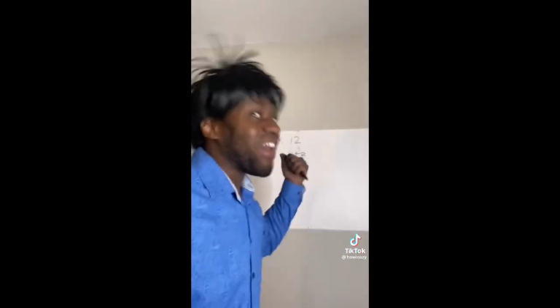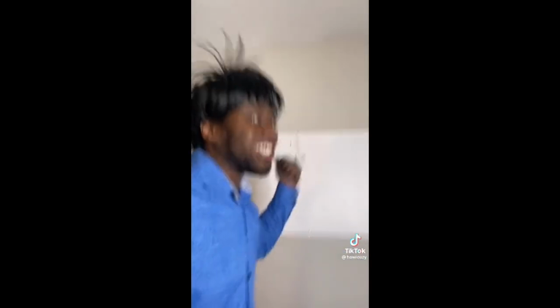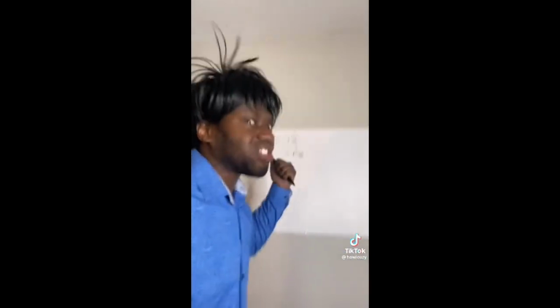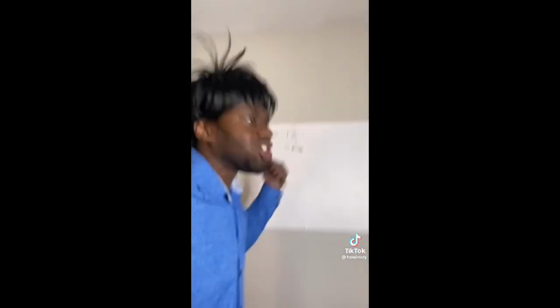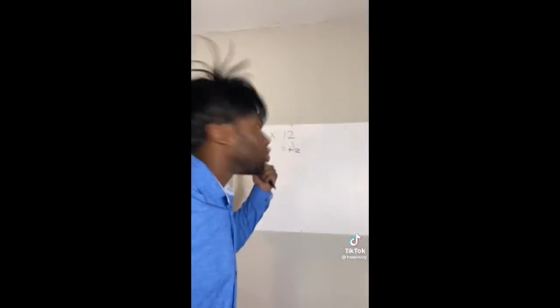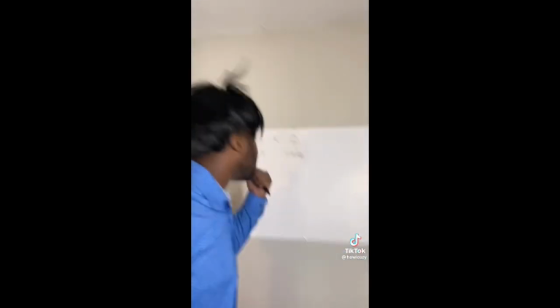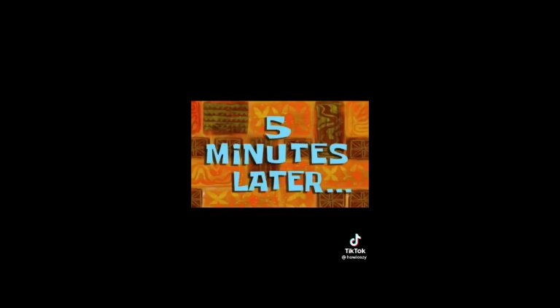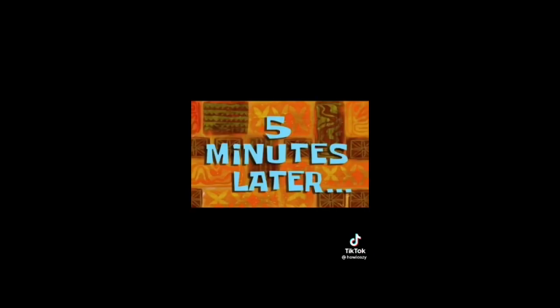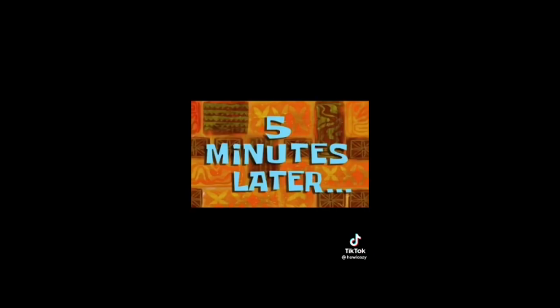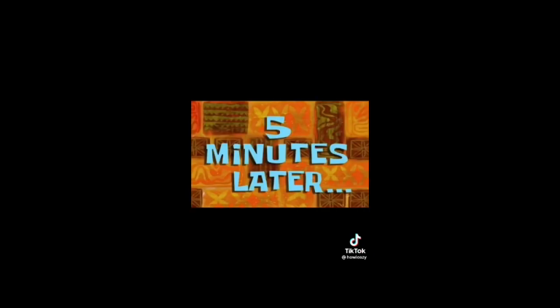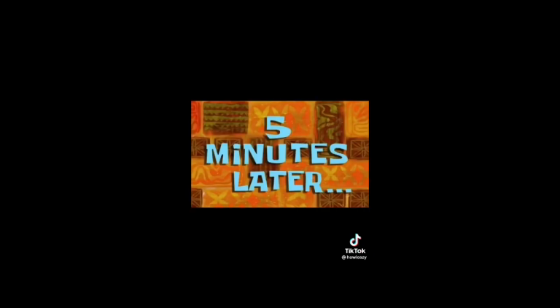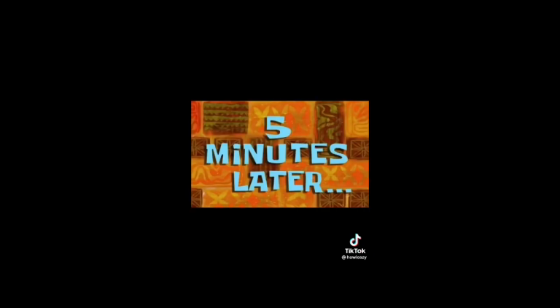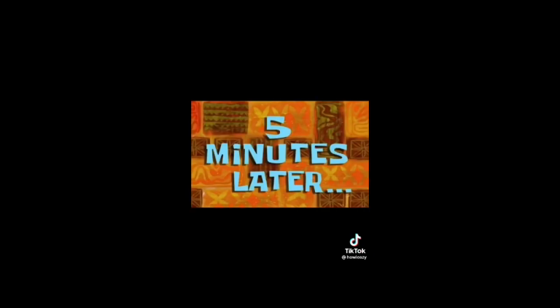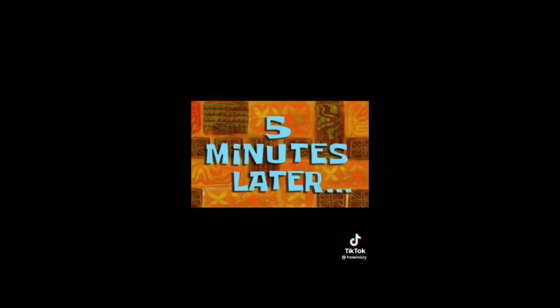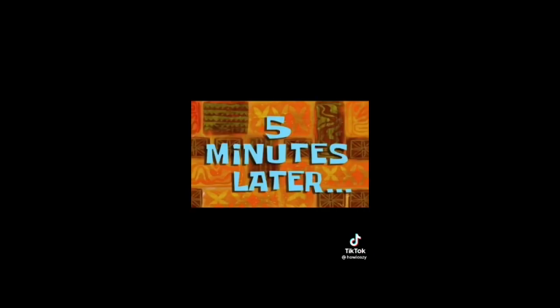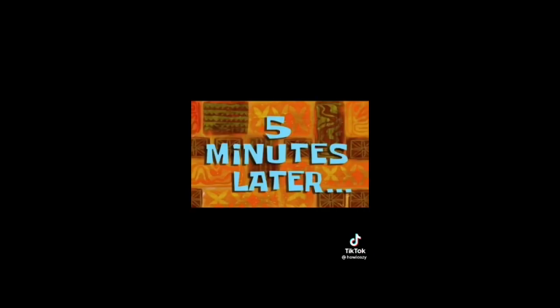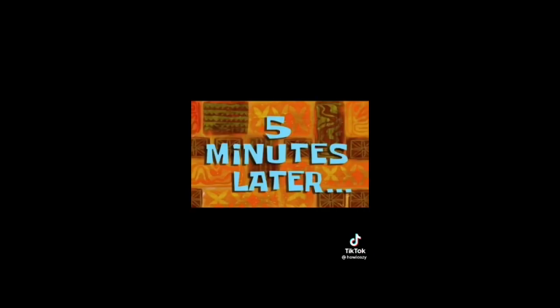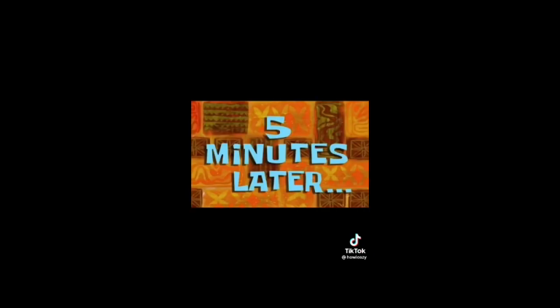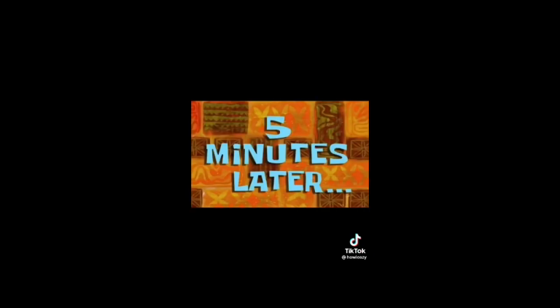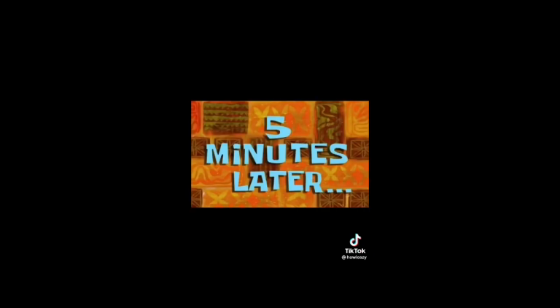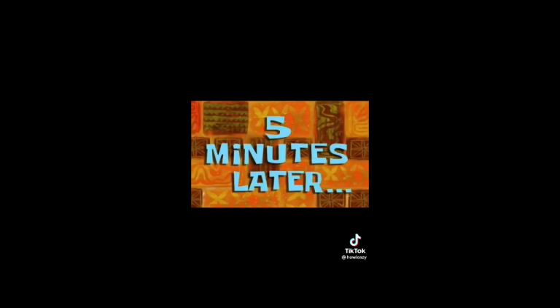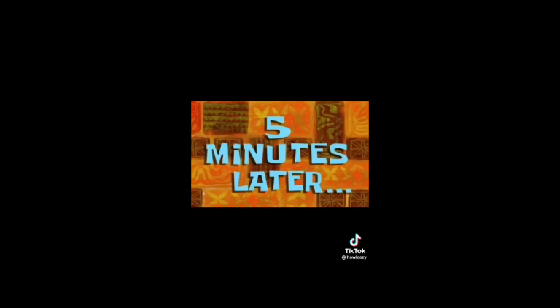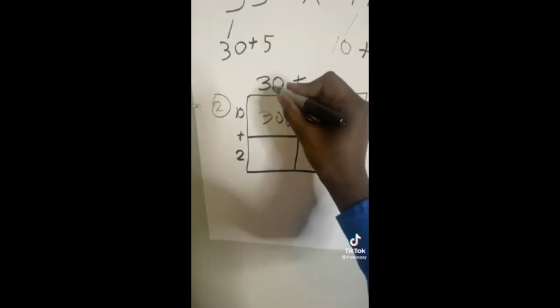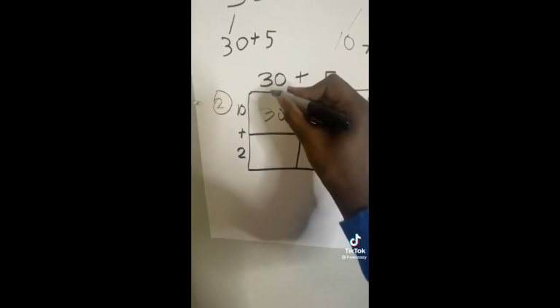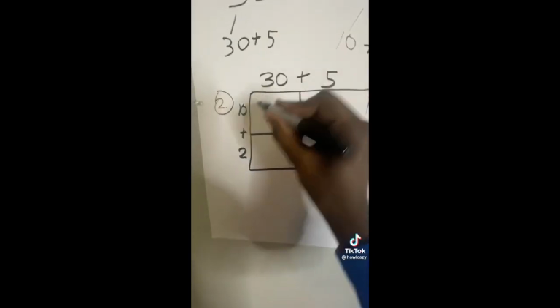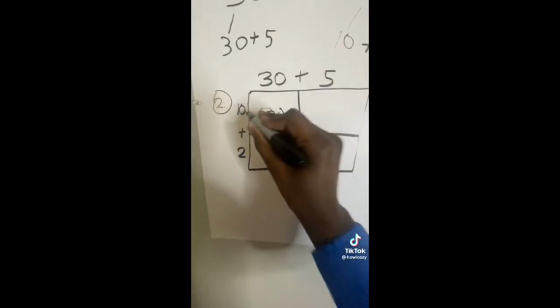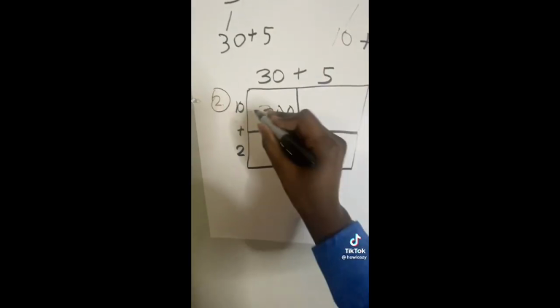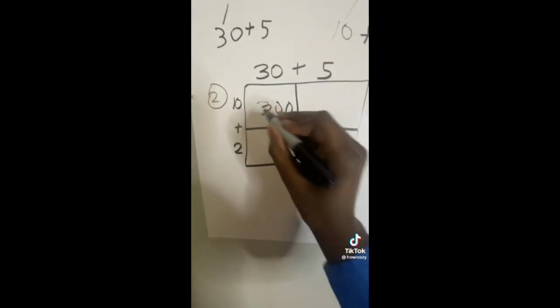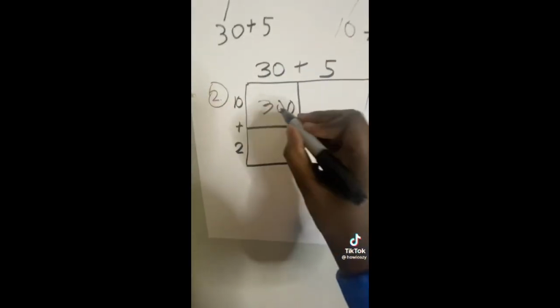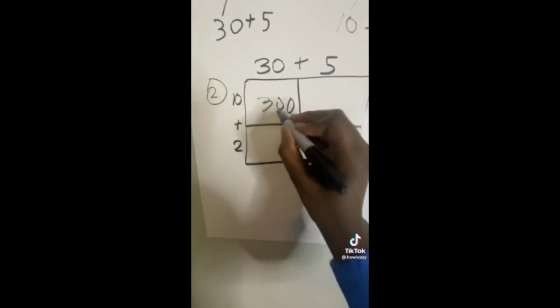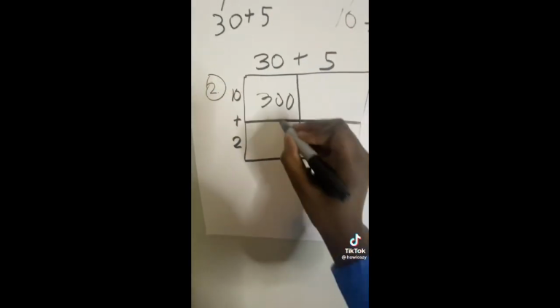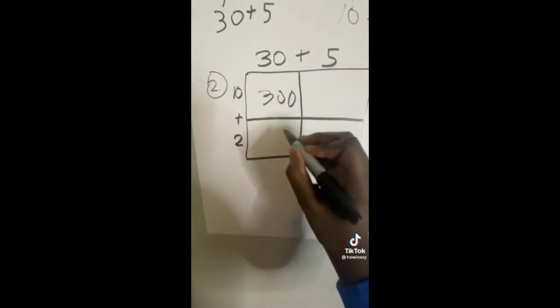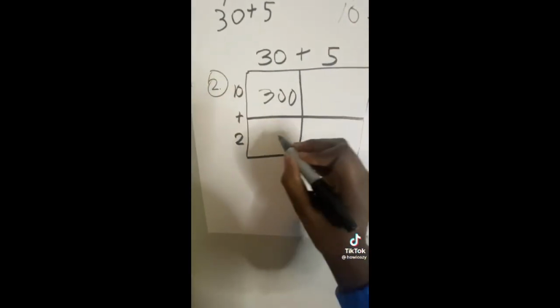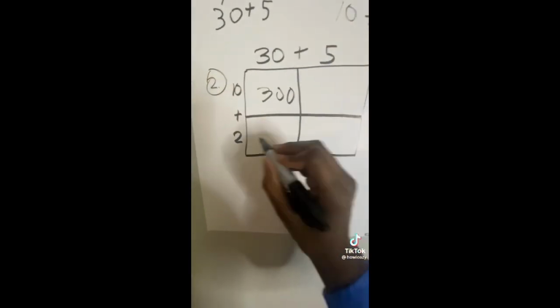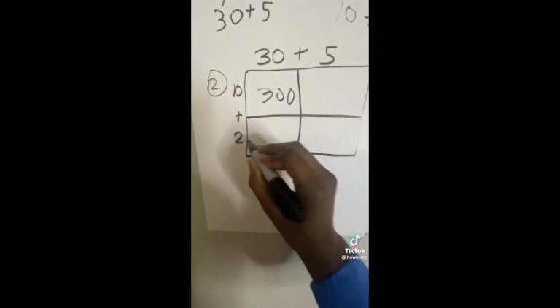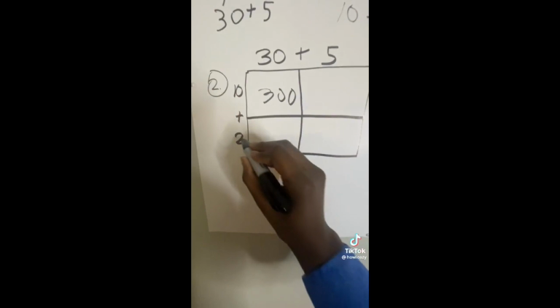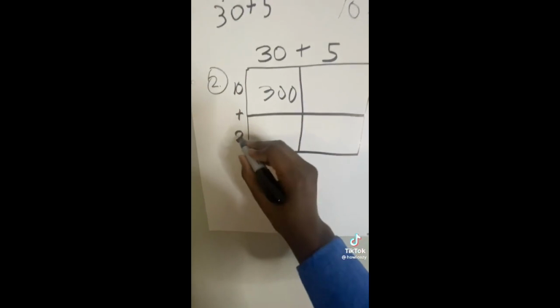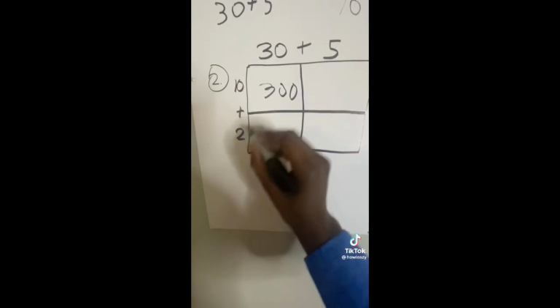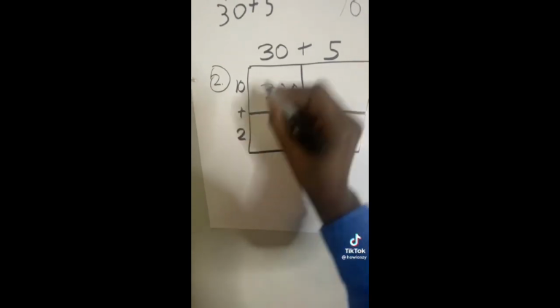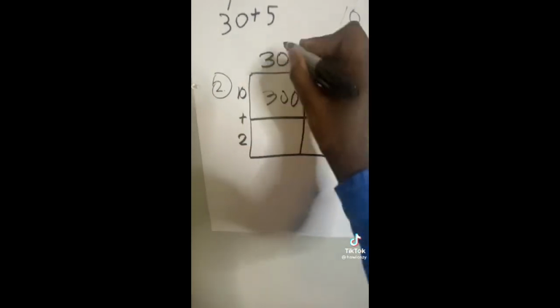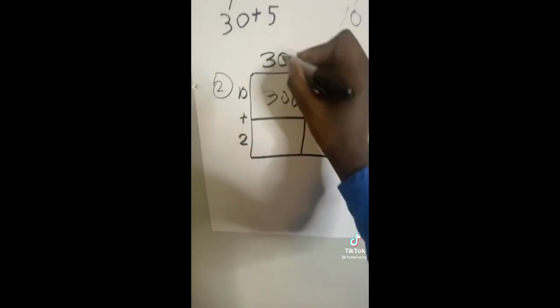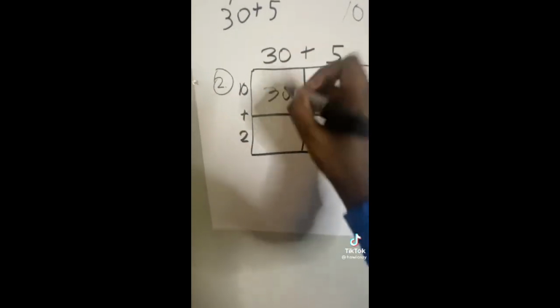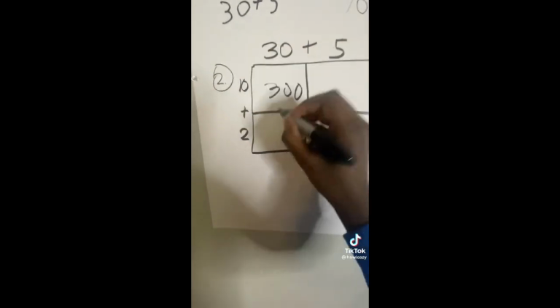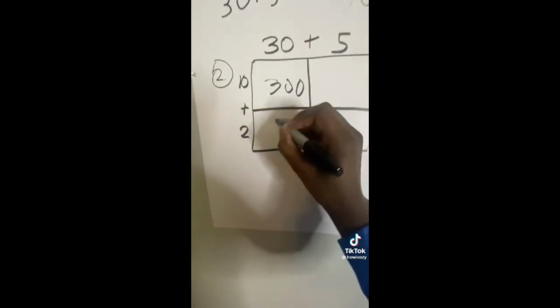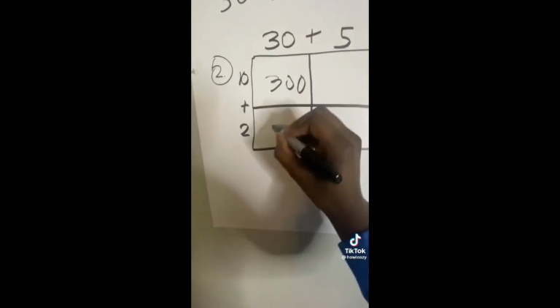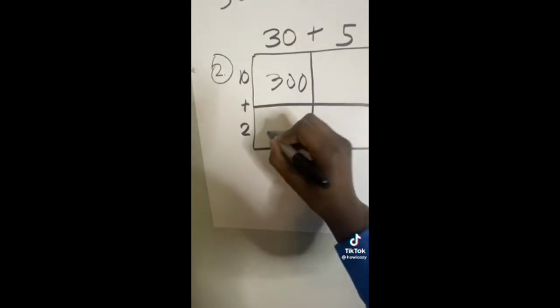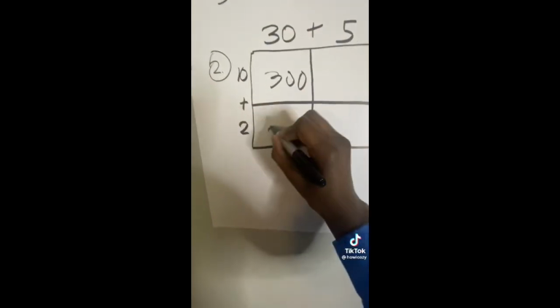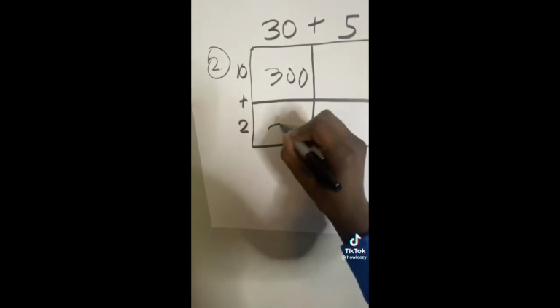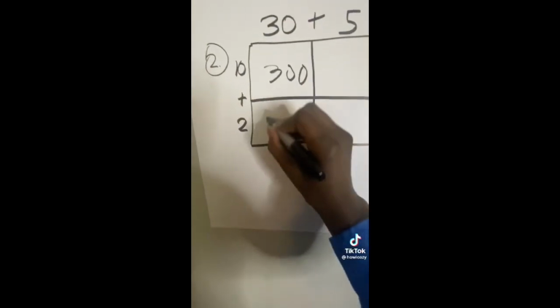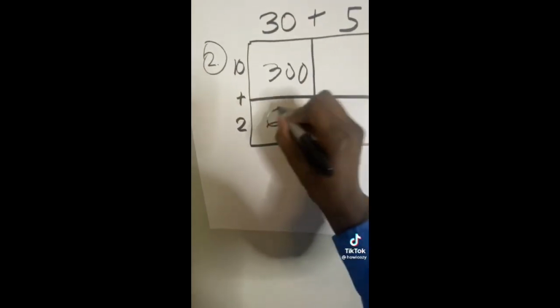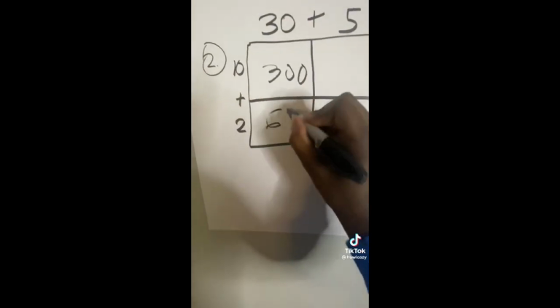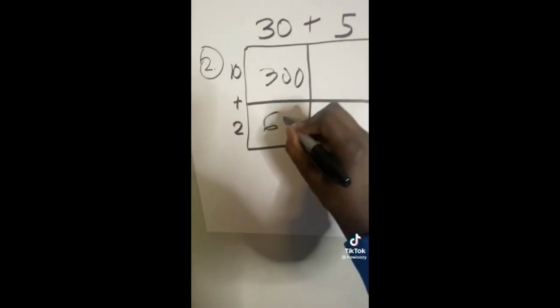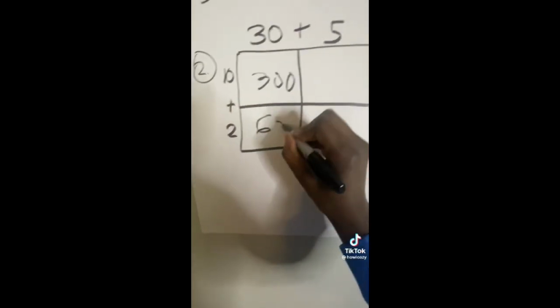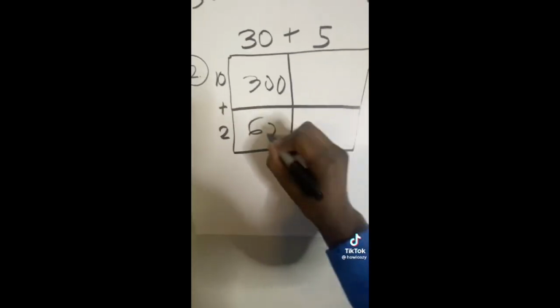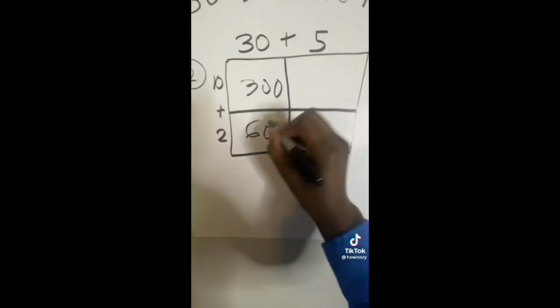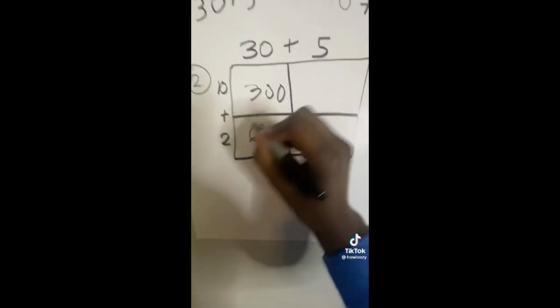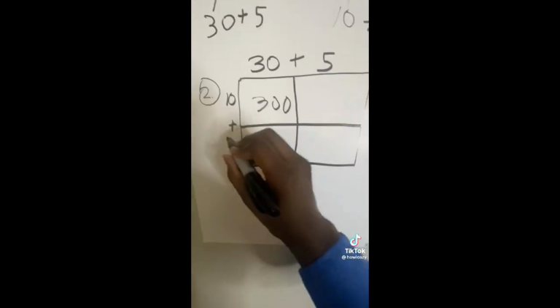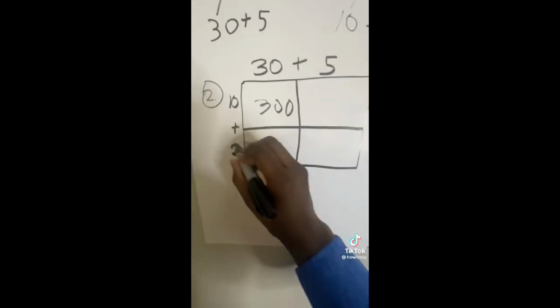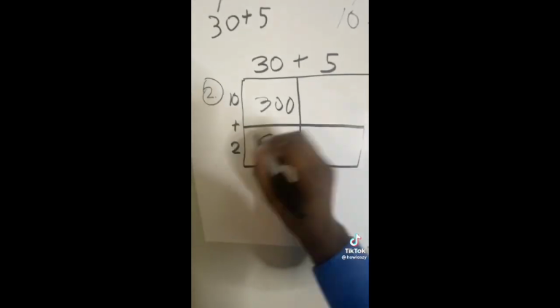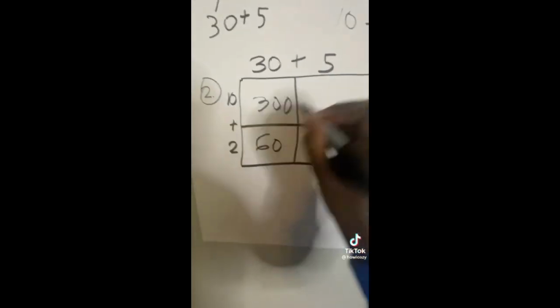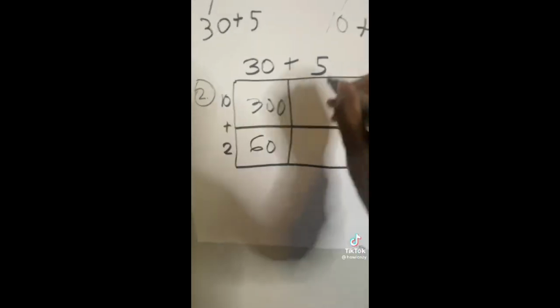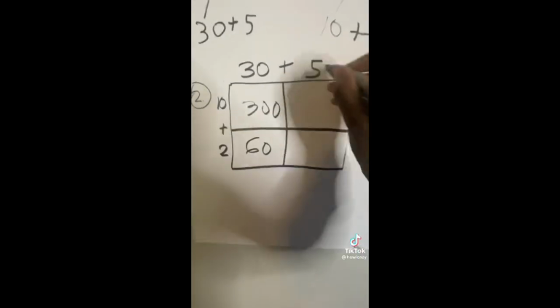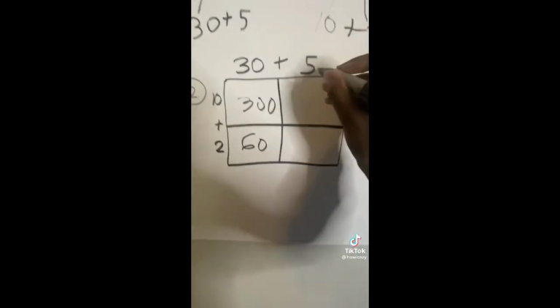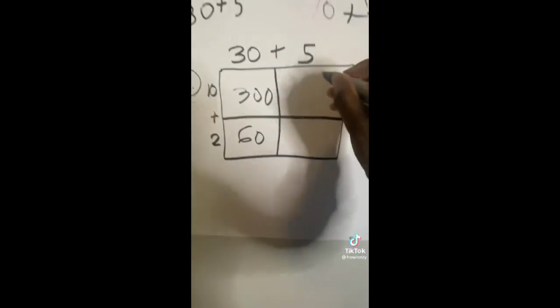Phase two. Five minutes later. 30 times 10 is 300, and then 2 times 30 is 60, and then 2 times 5...